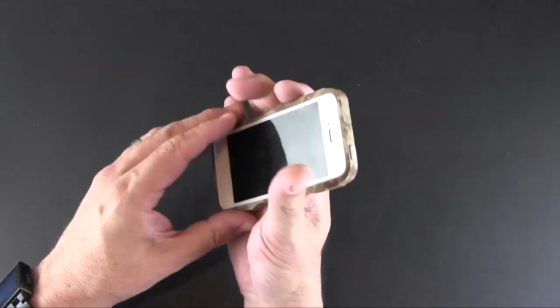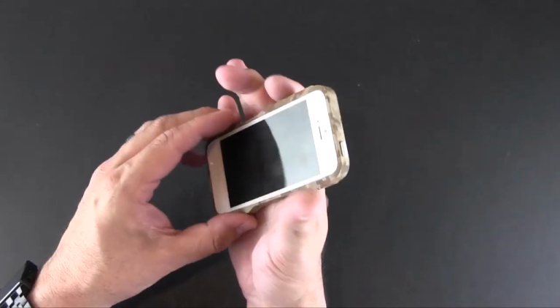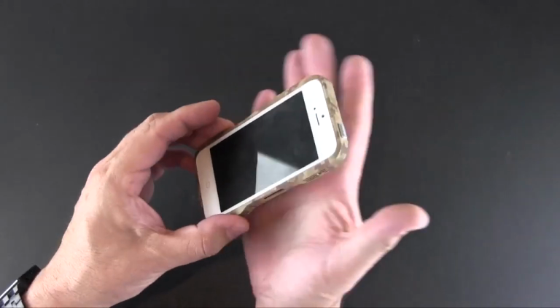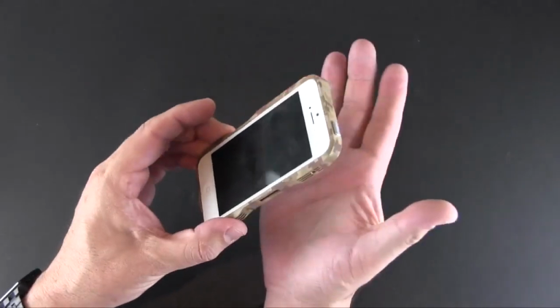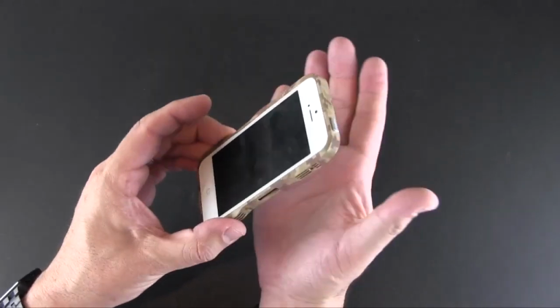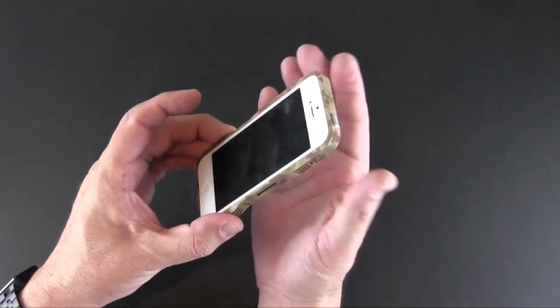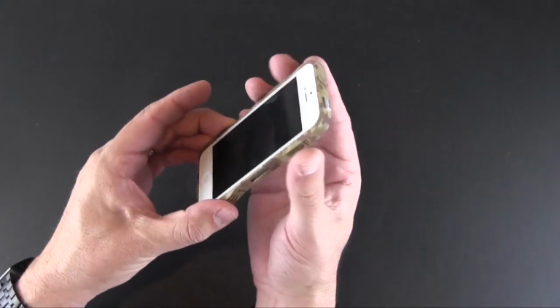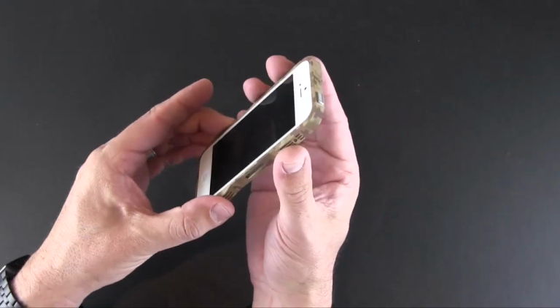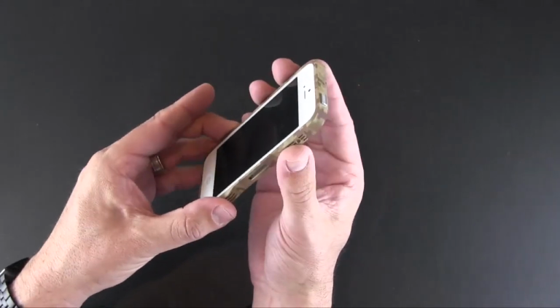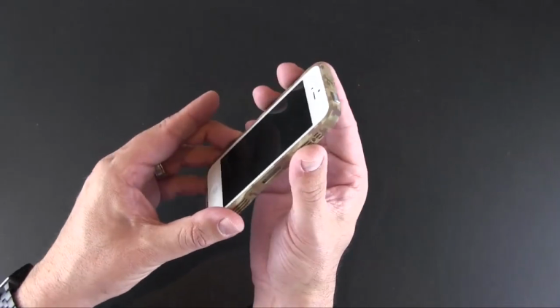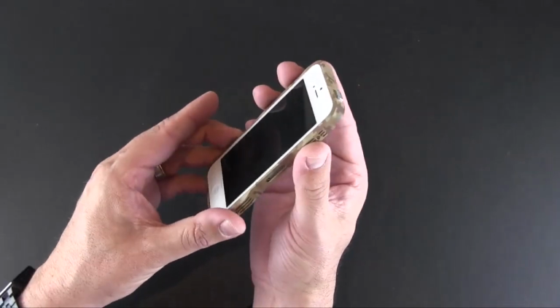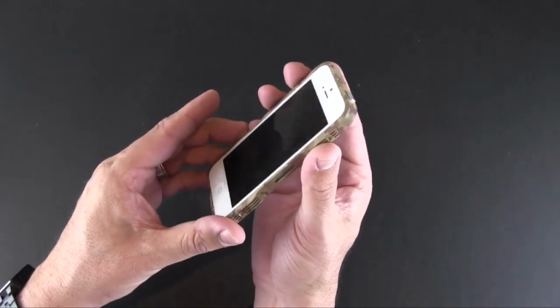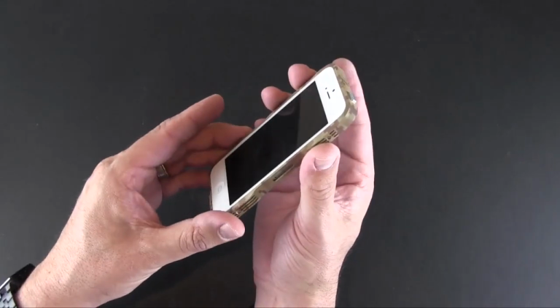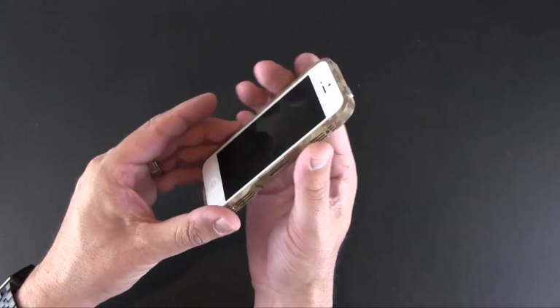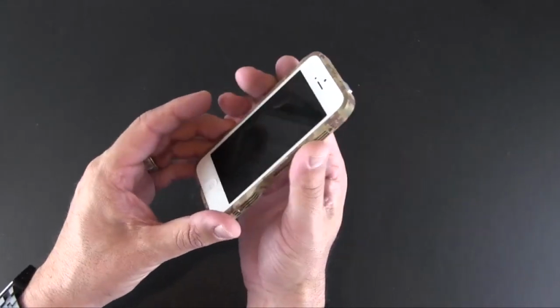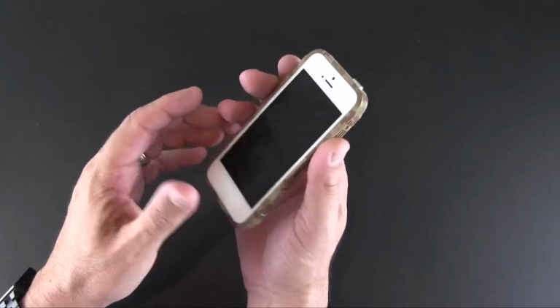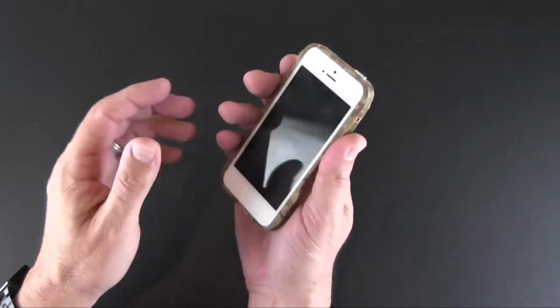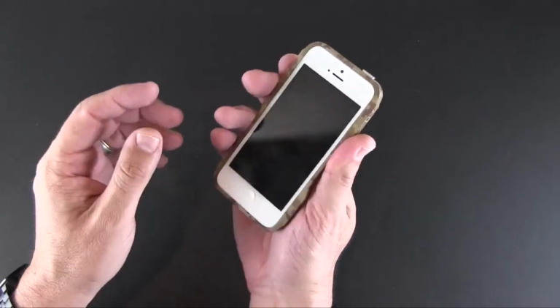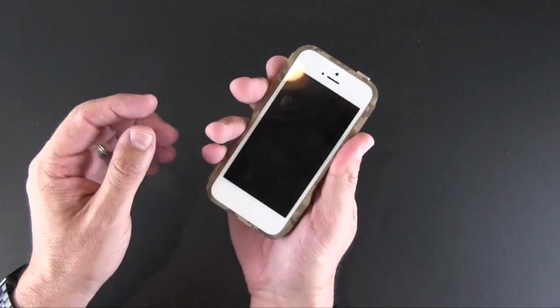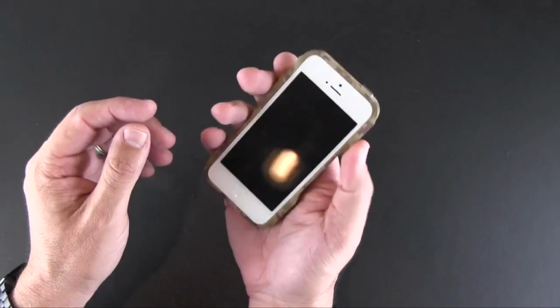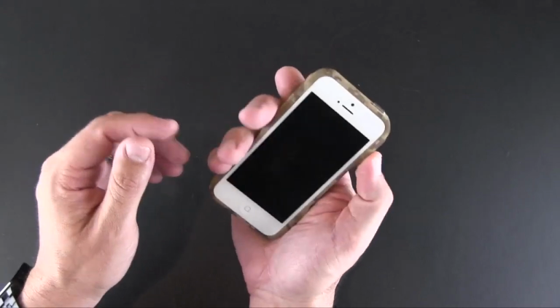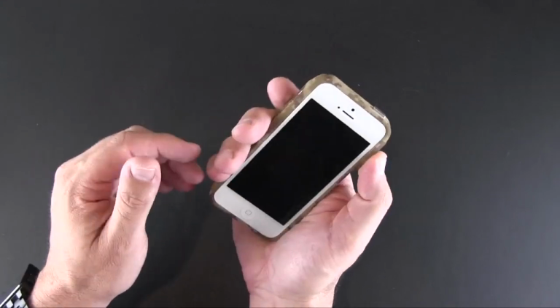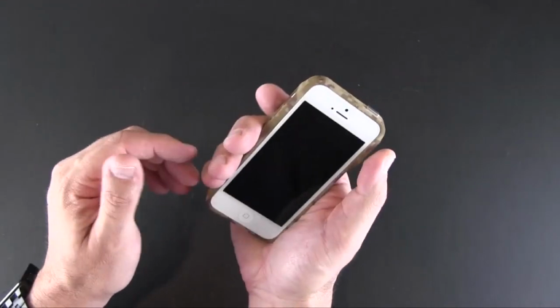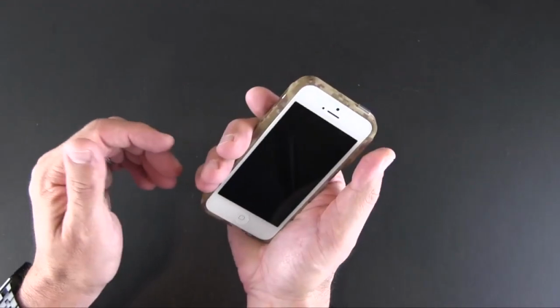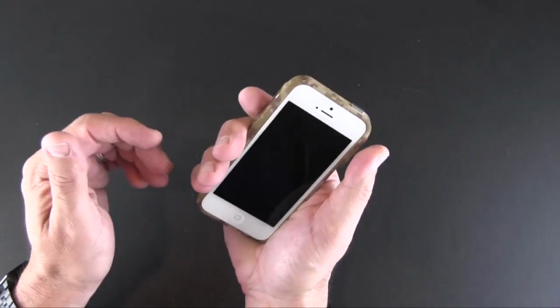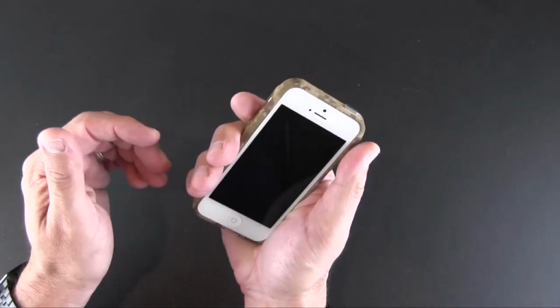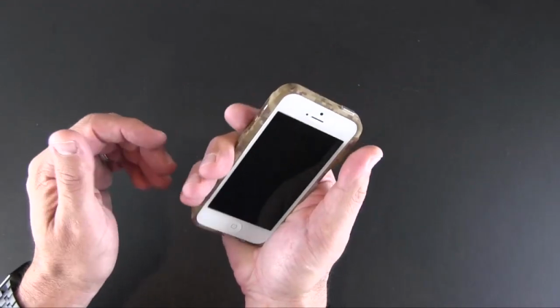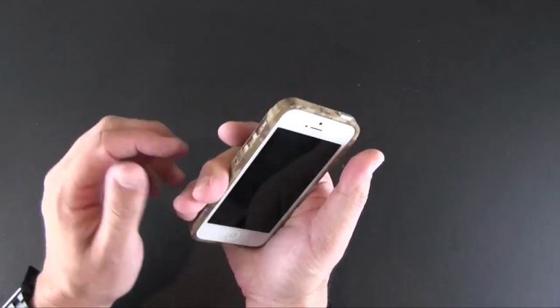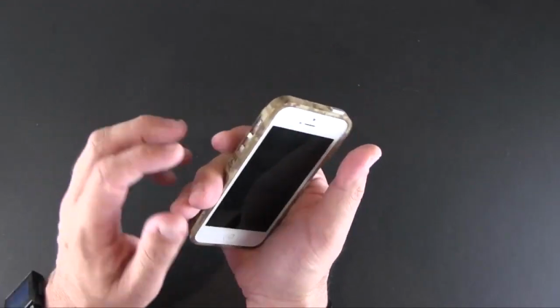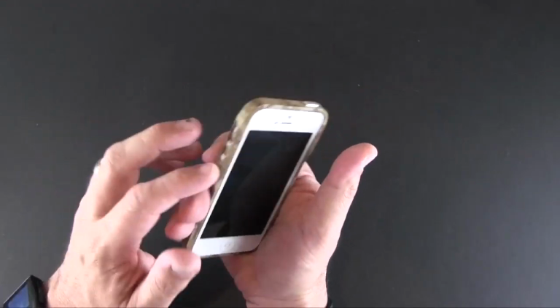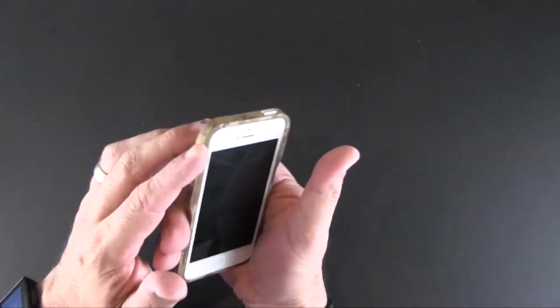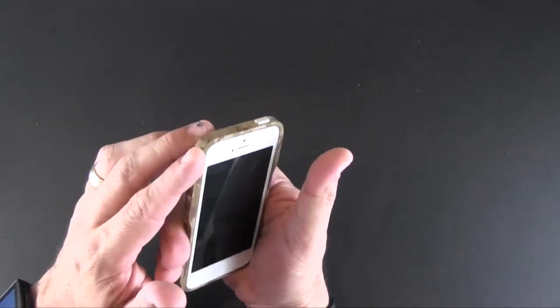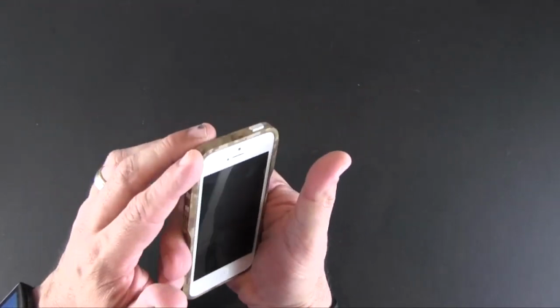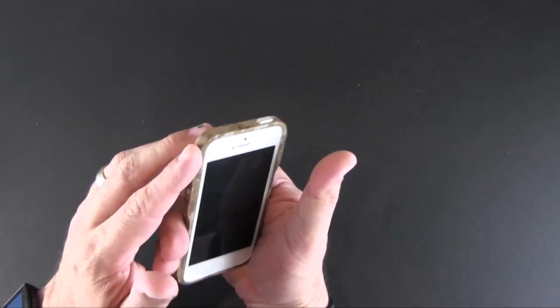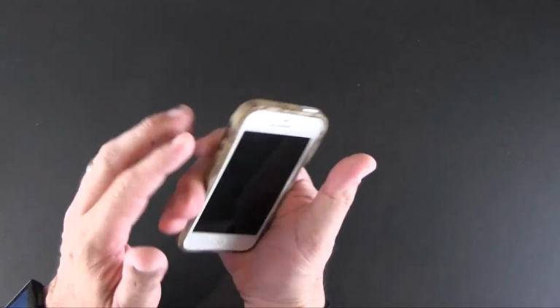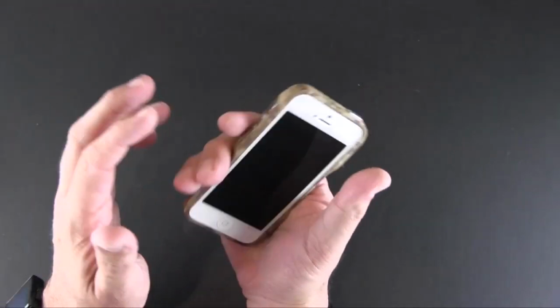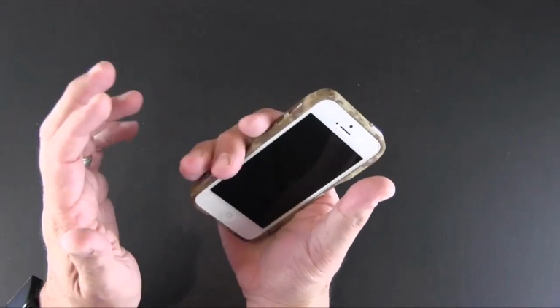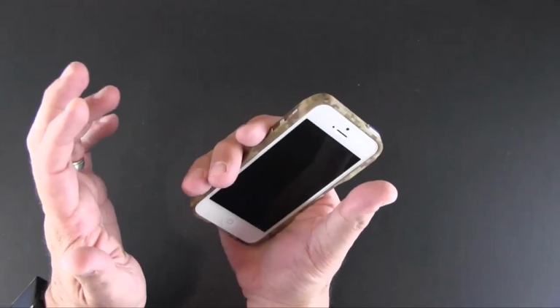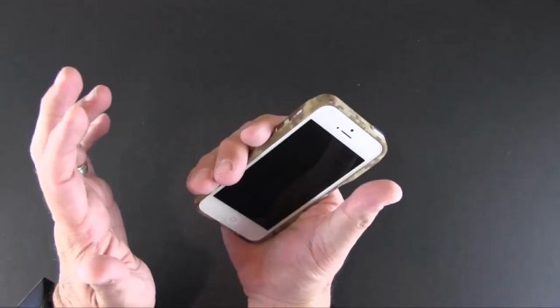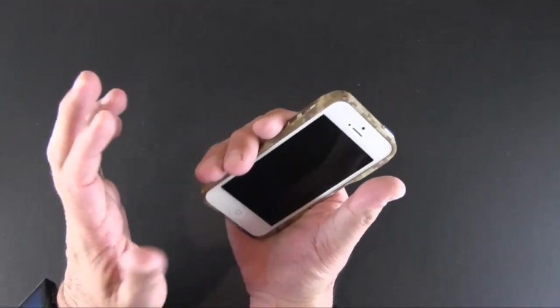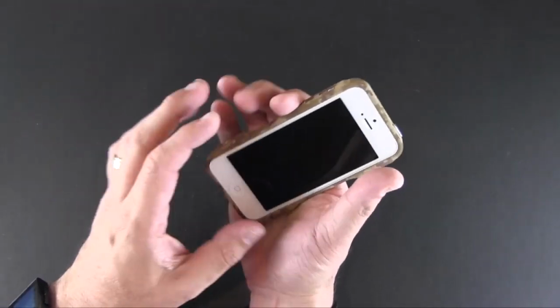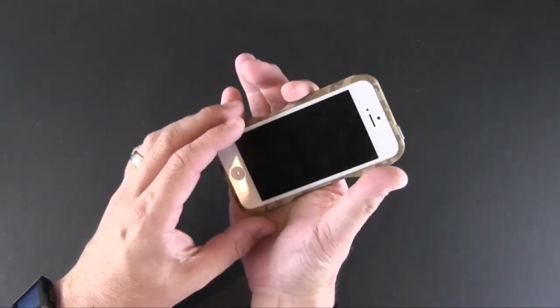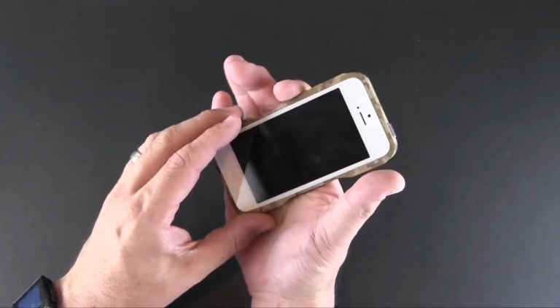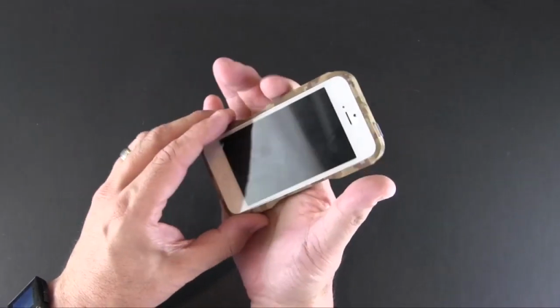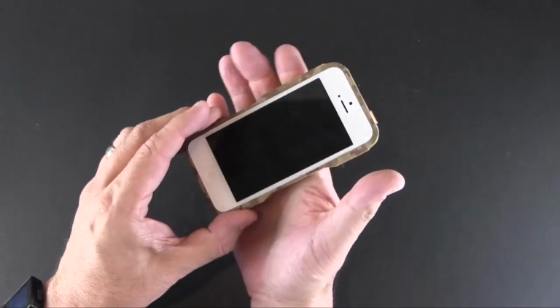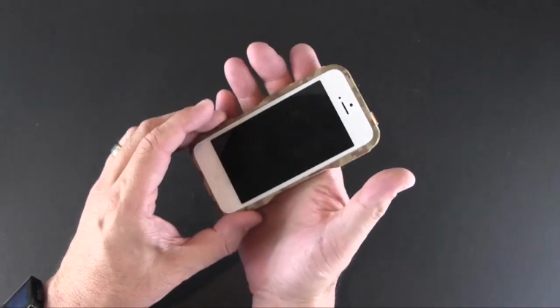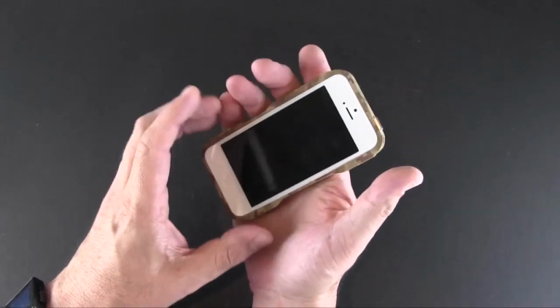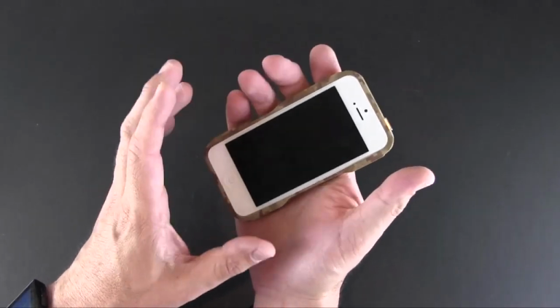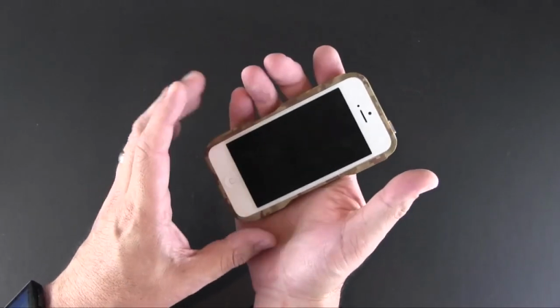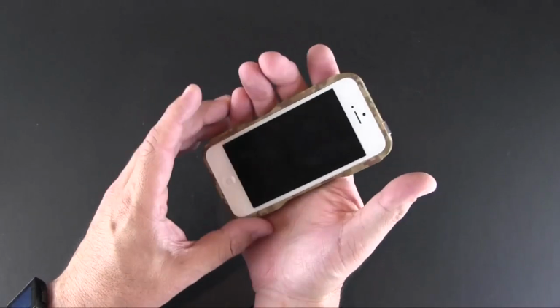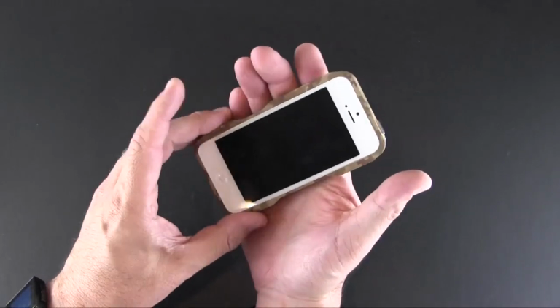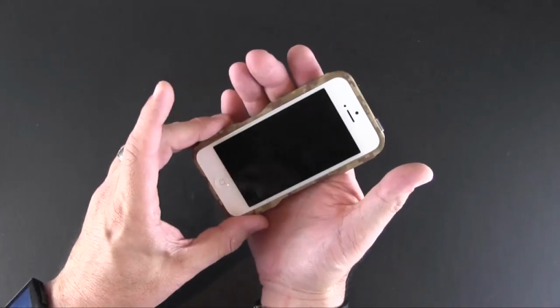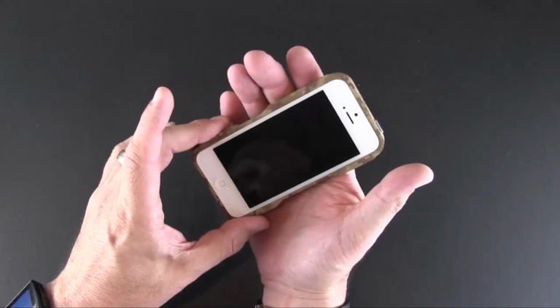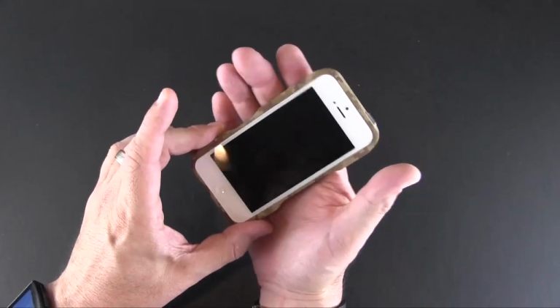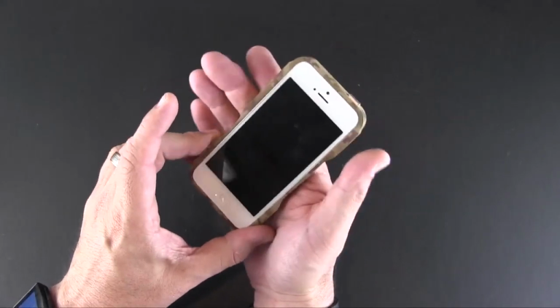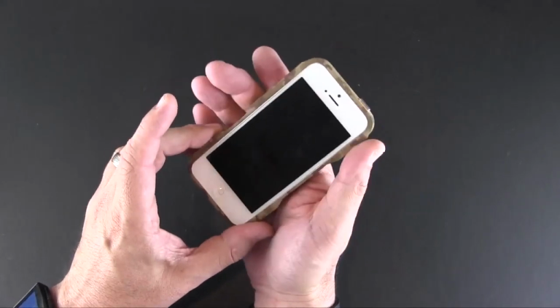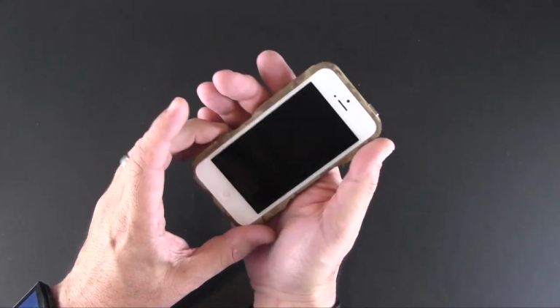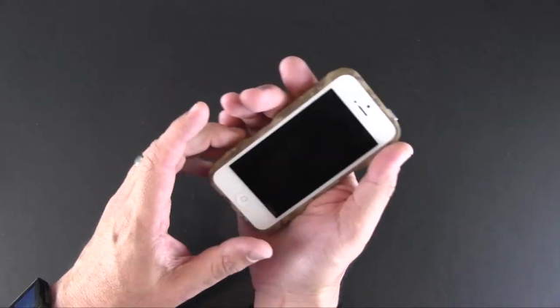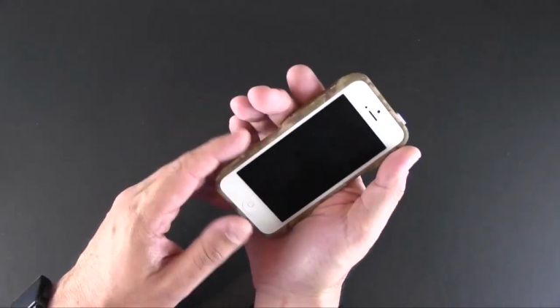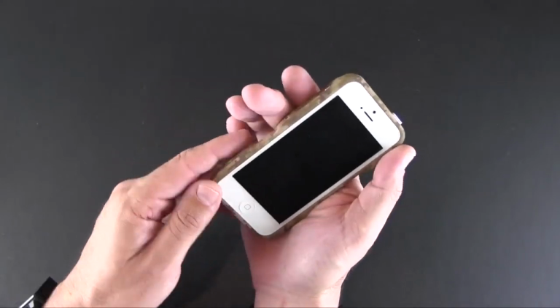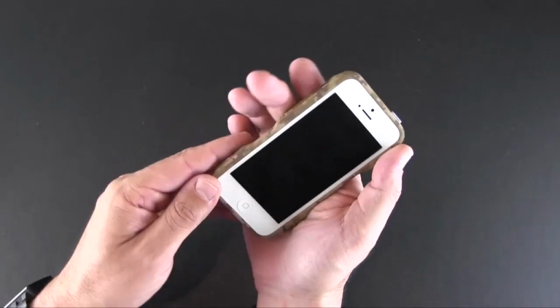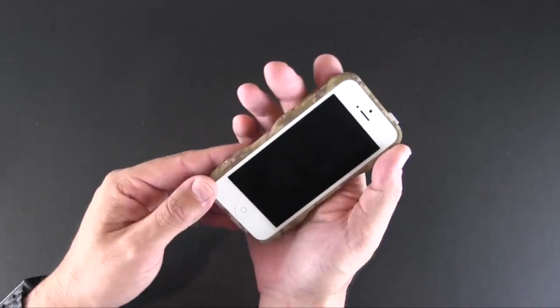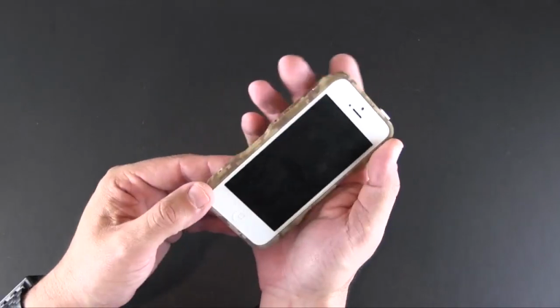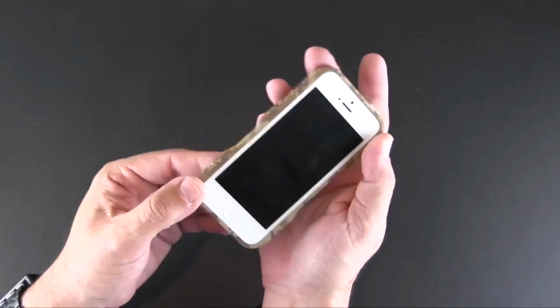It's got that kind of desert digital camo pattern running all through it. All in all, it's just a really unique-looking, great-fitting bumper-style case, and that coating that will last forever is just an added bonus.